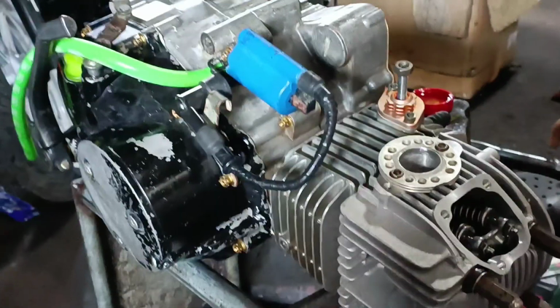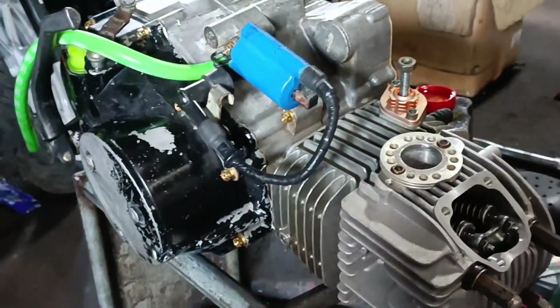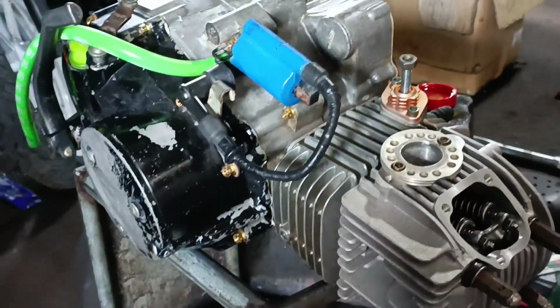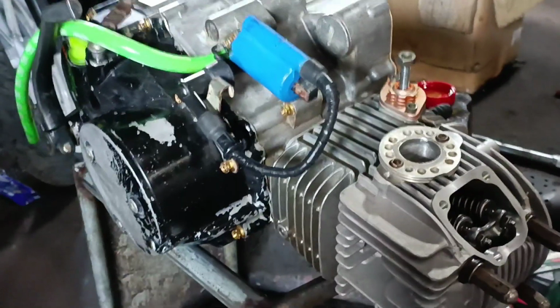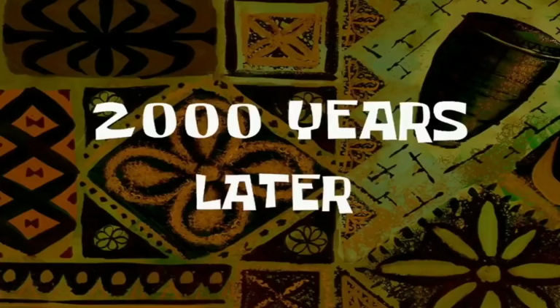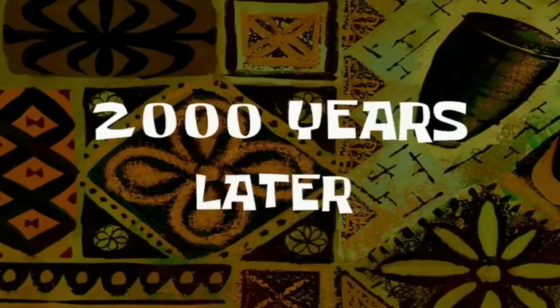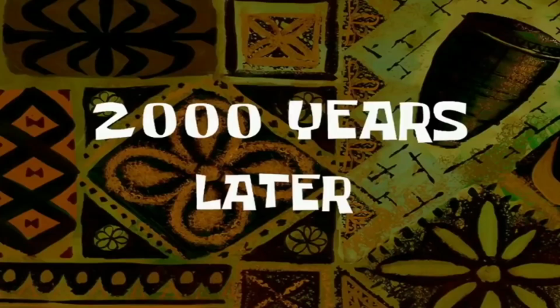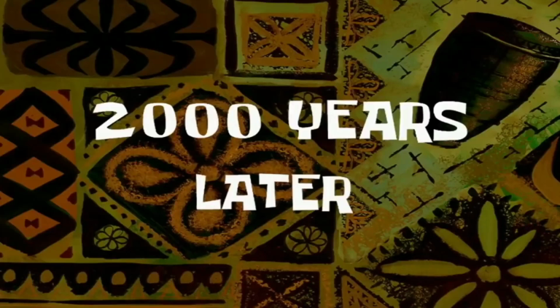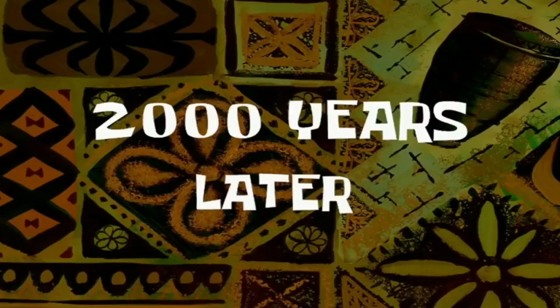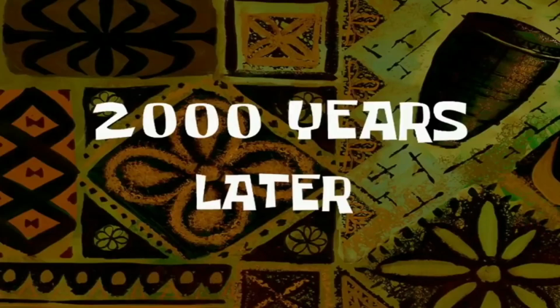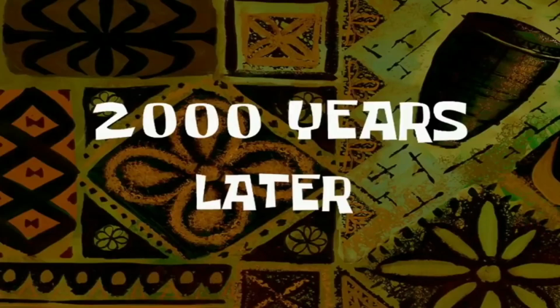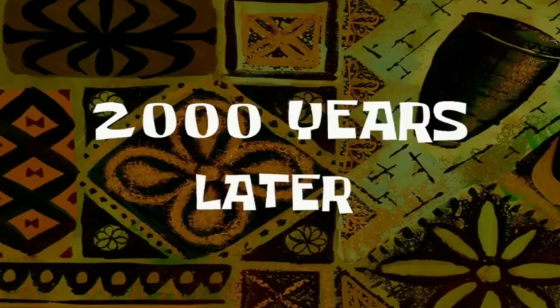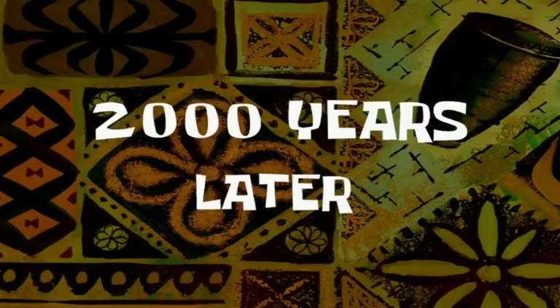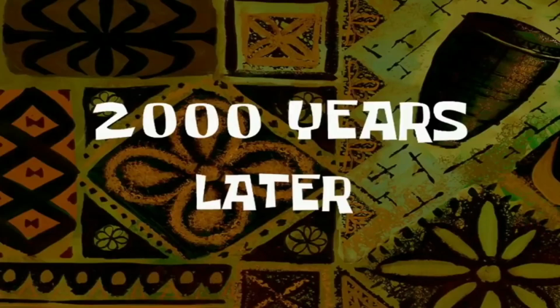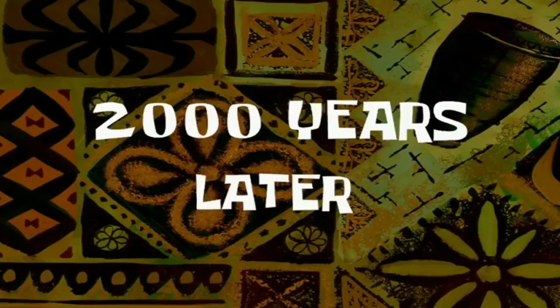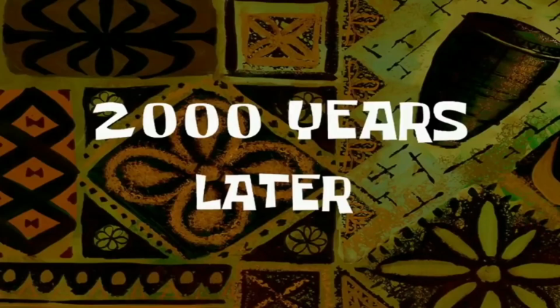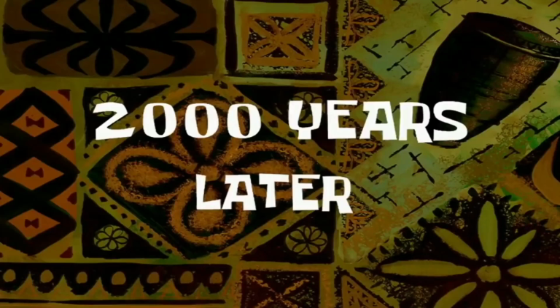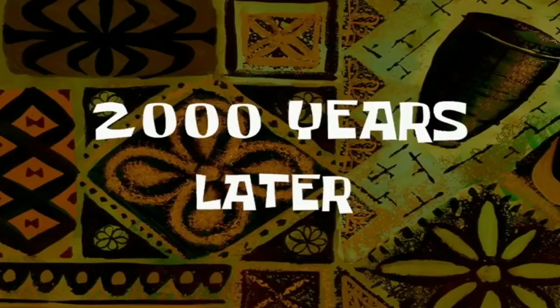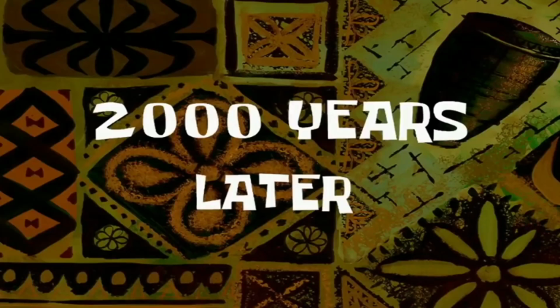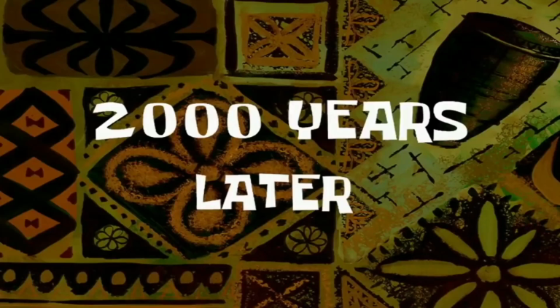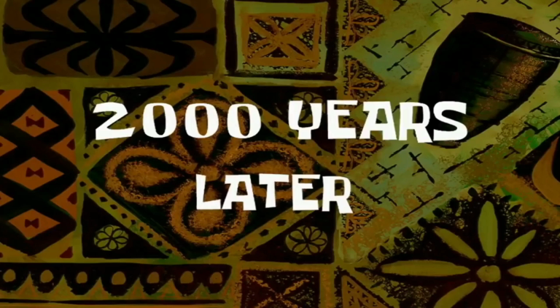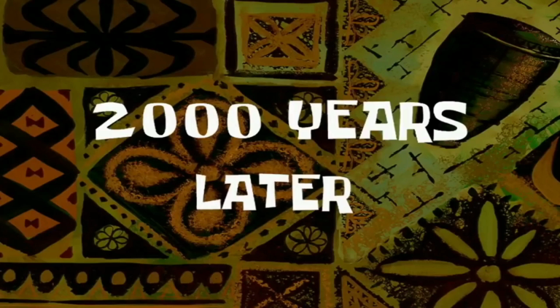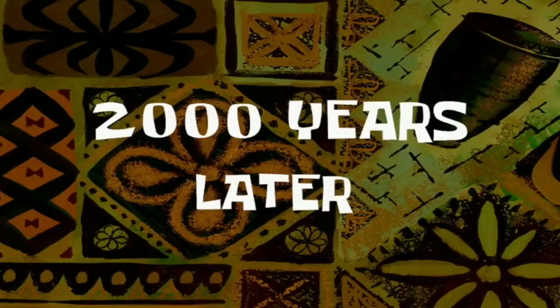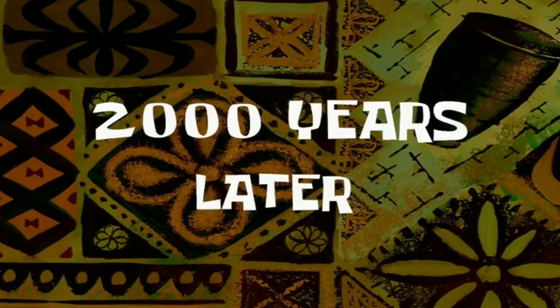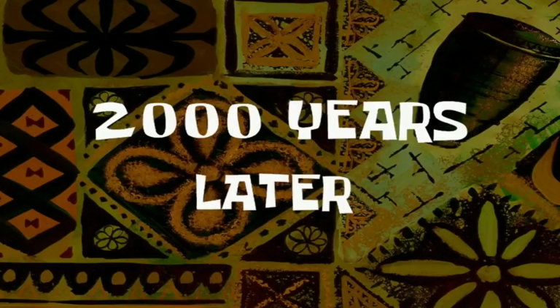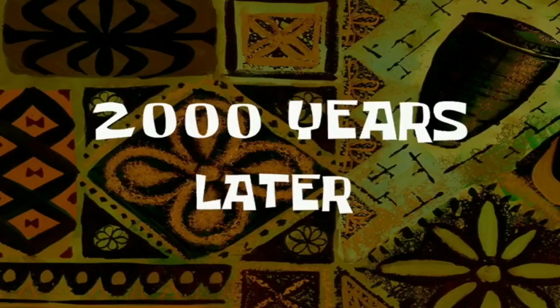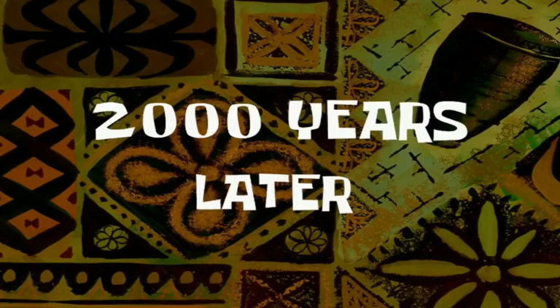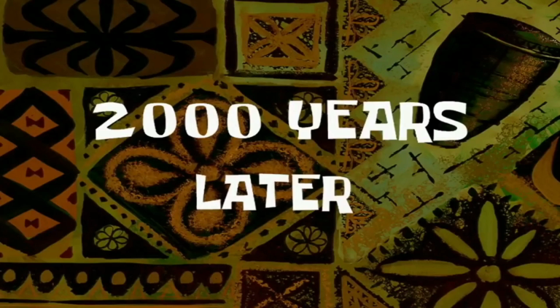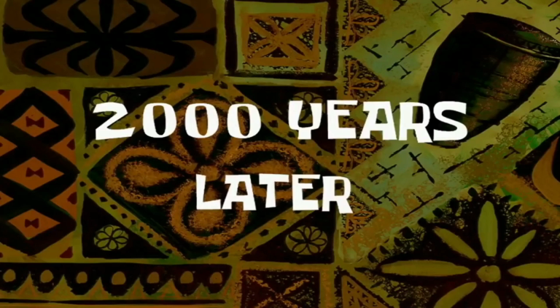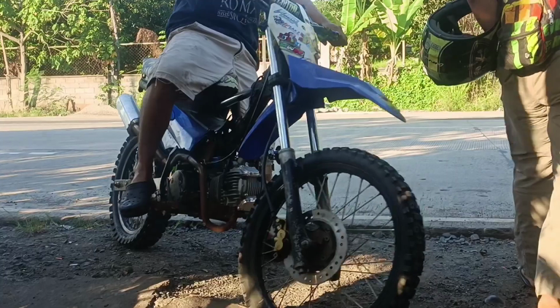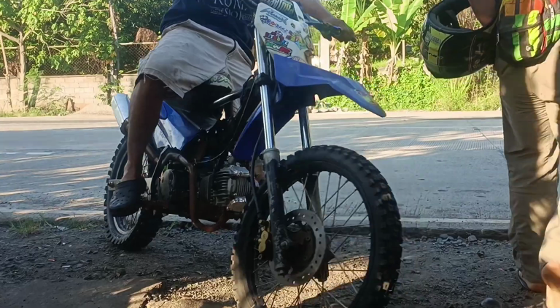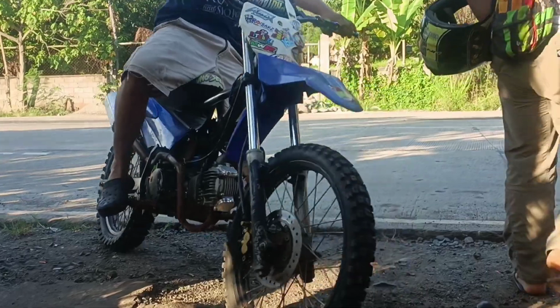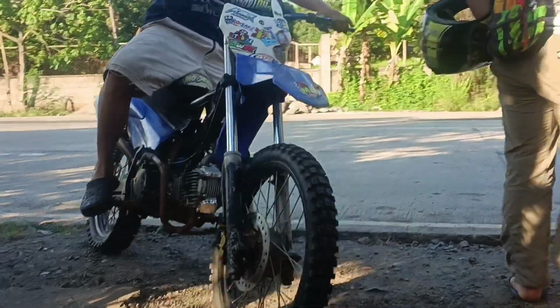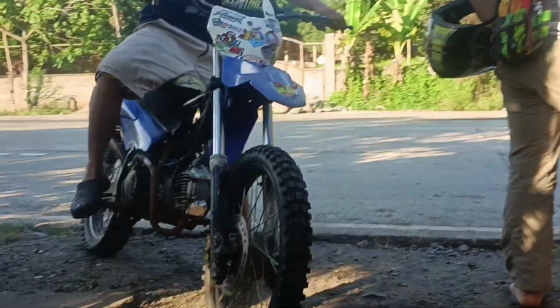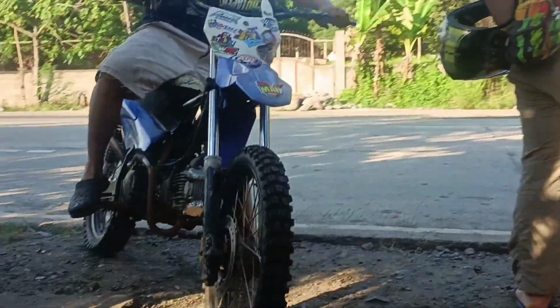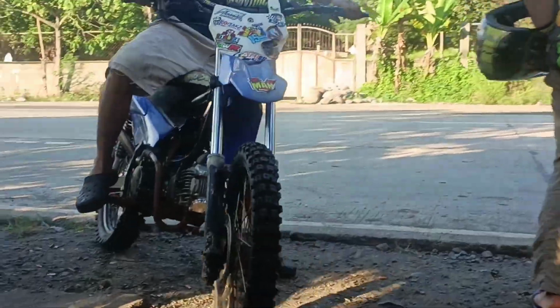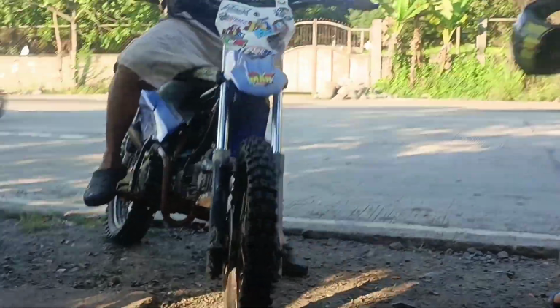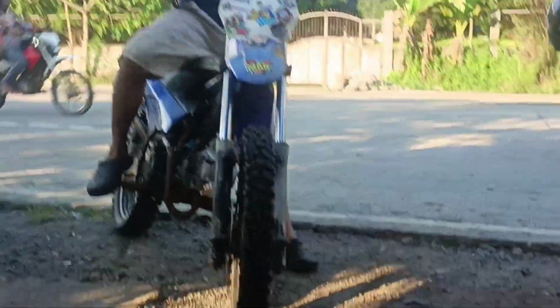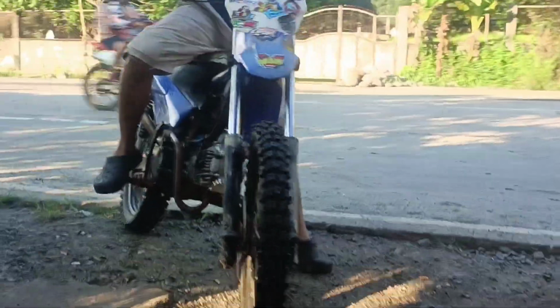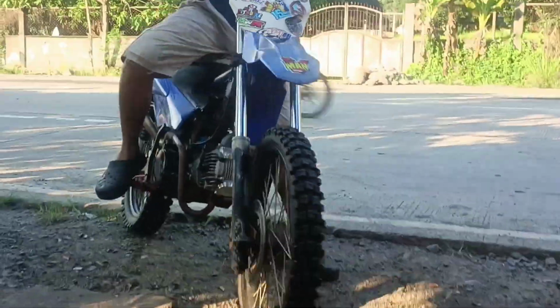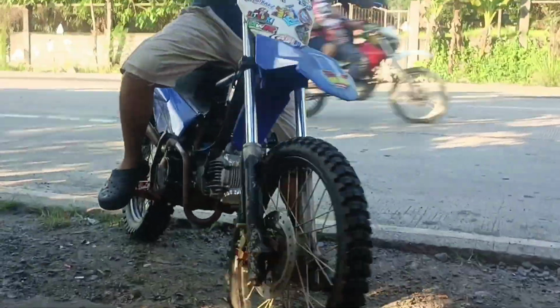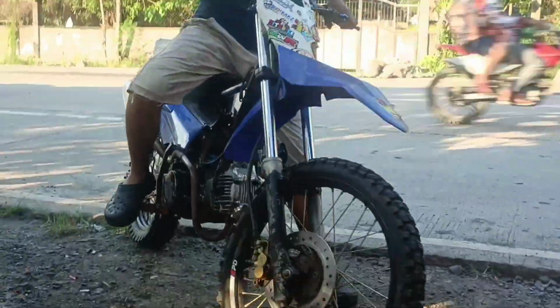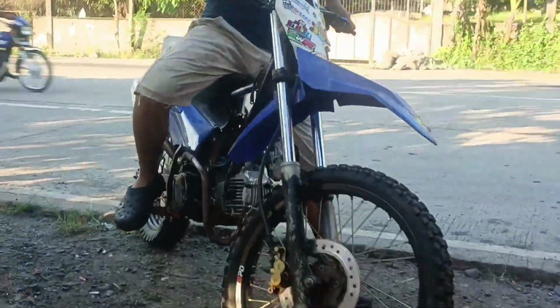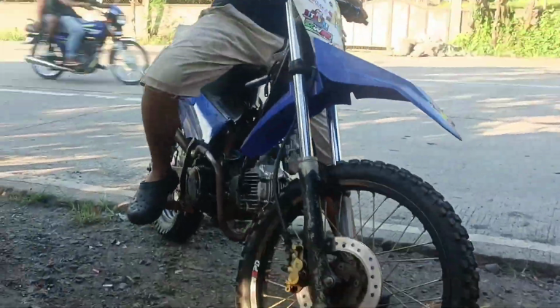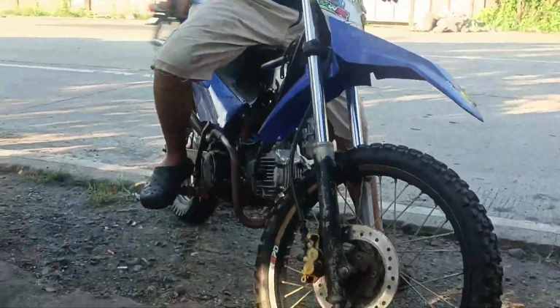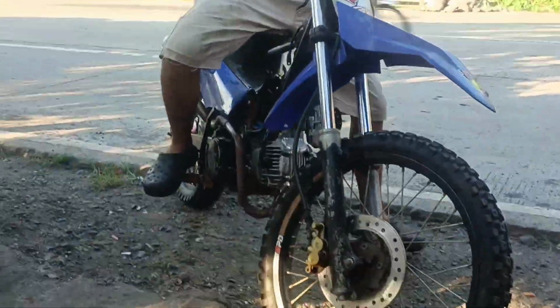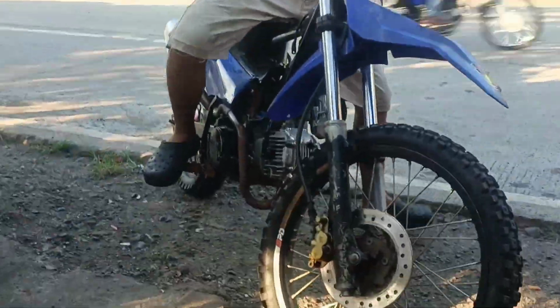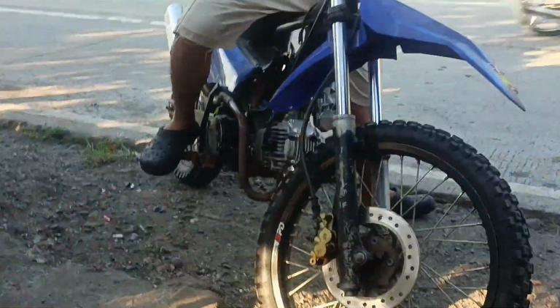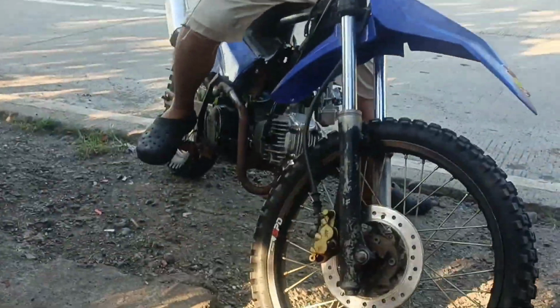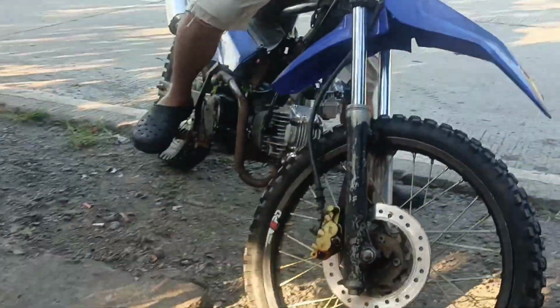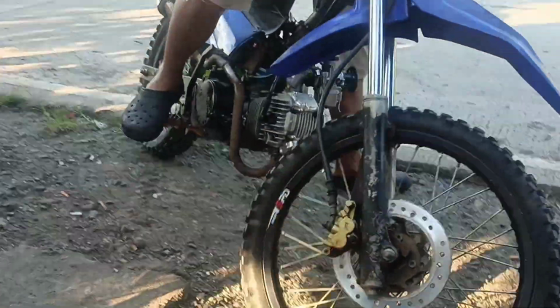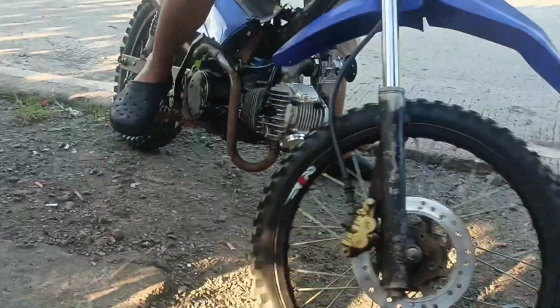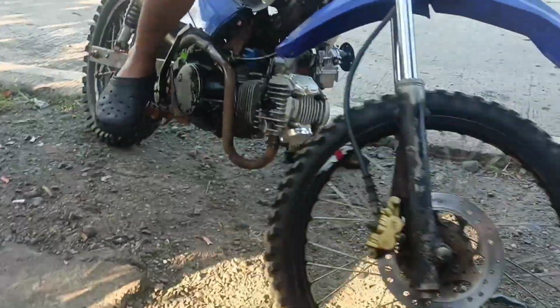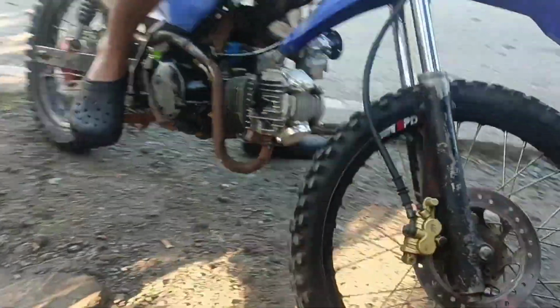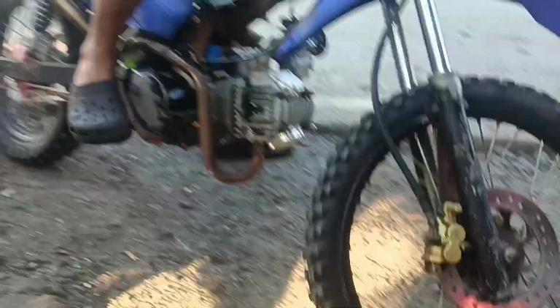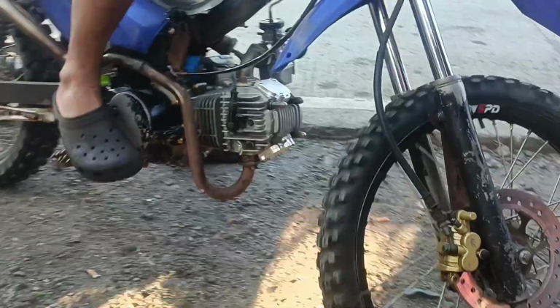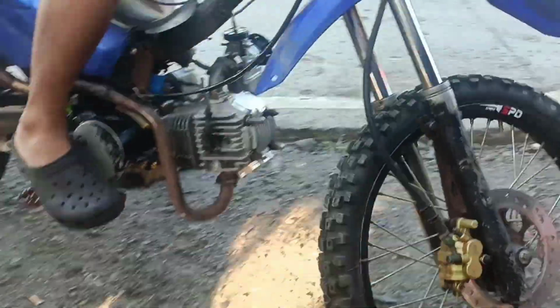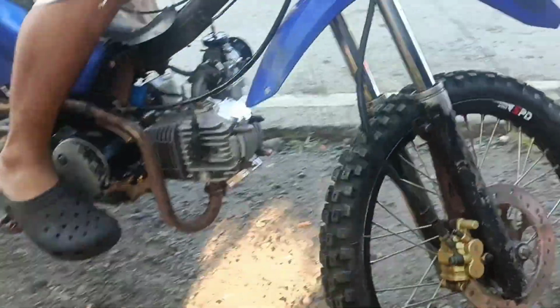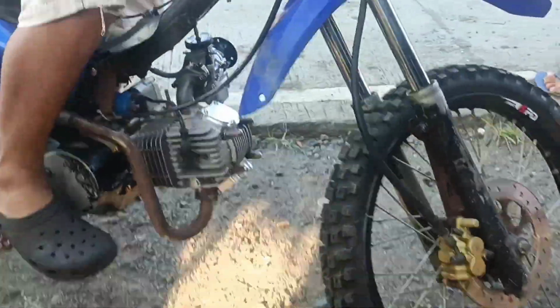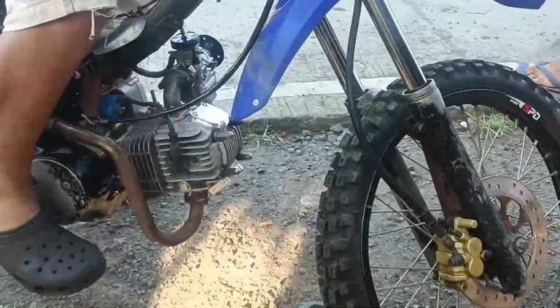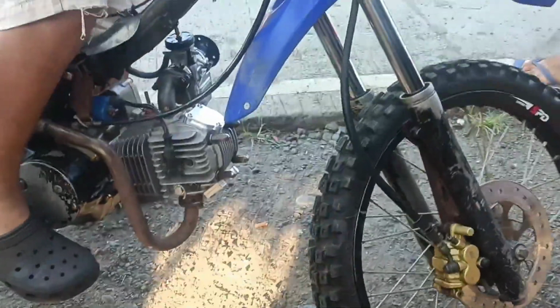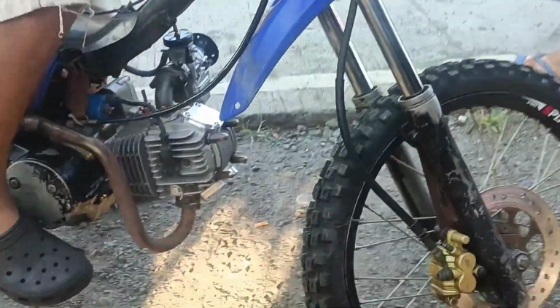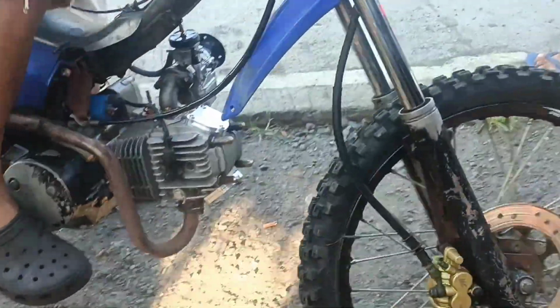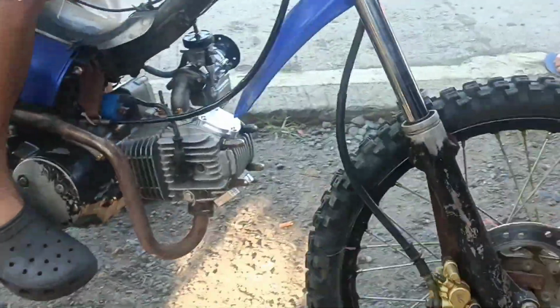2,000 years later — so that's it guys, we did it. And that's it.